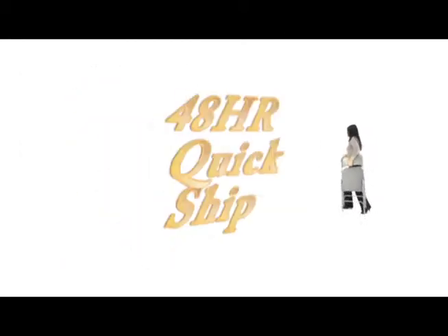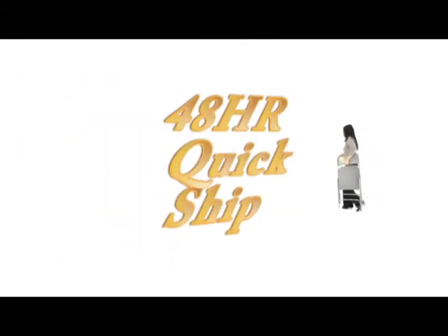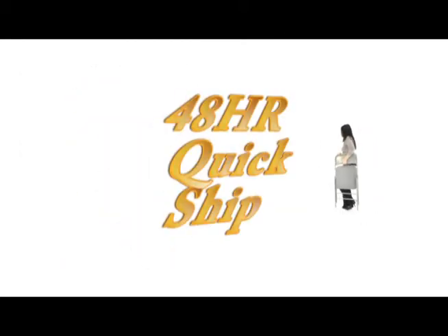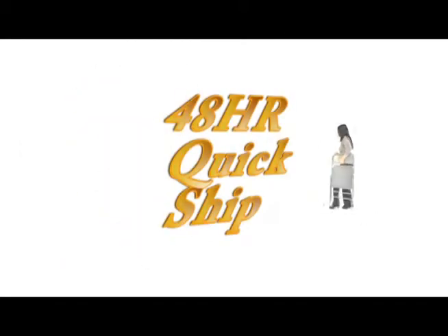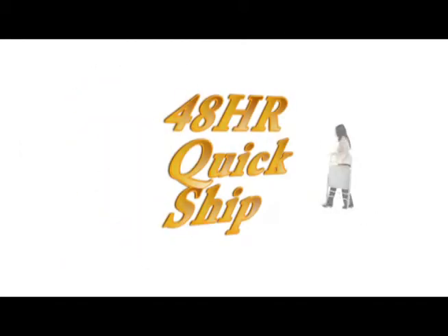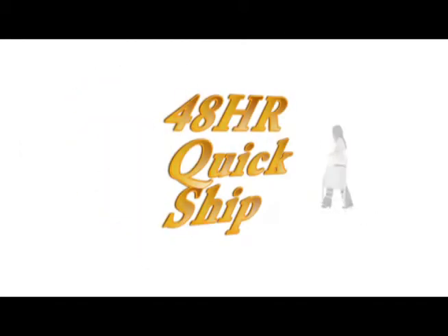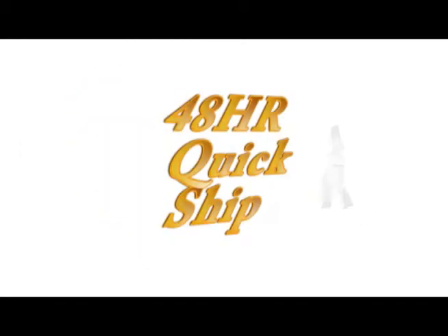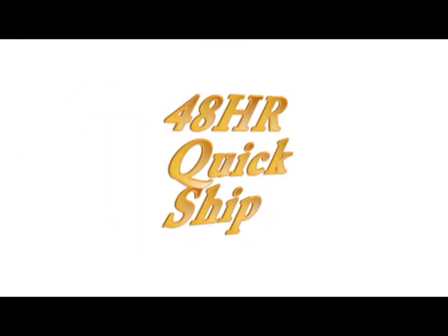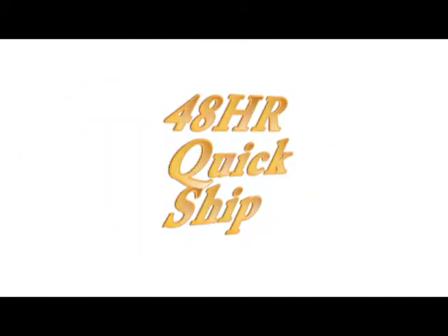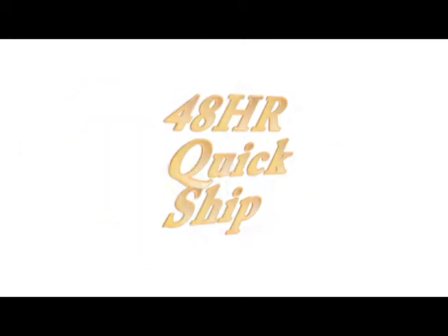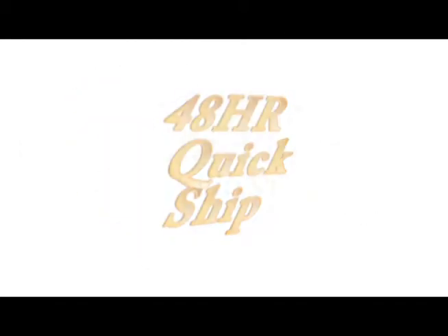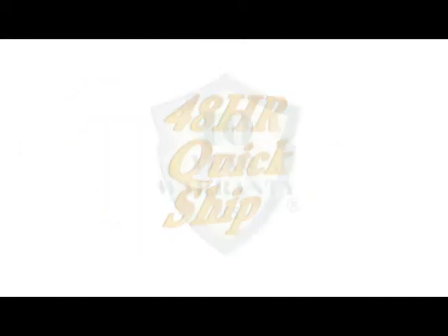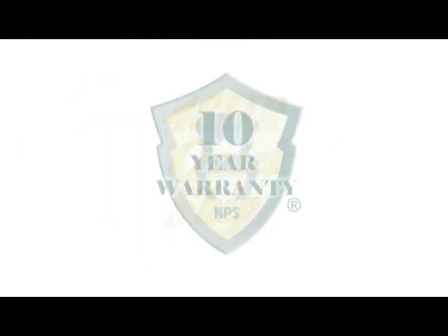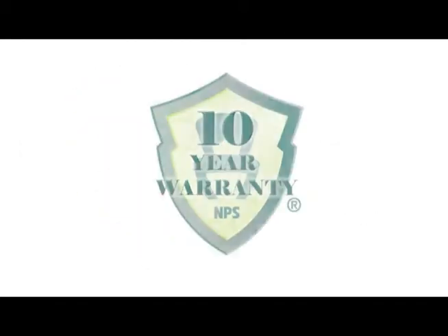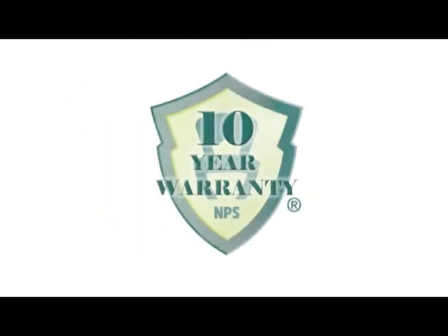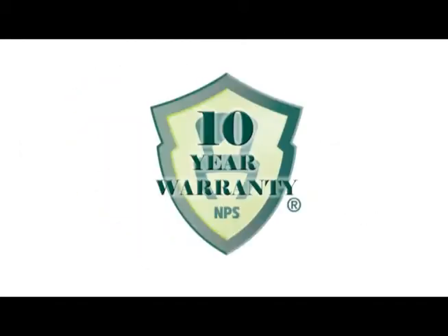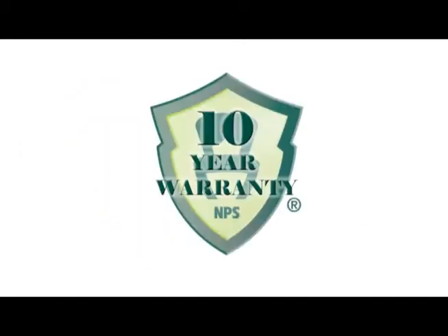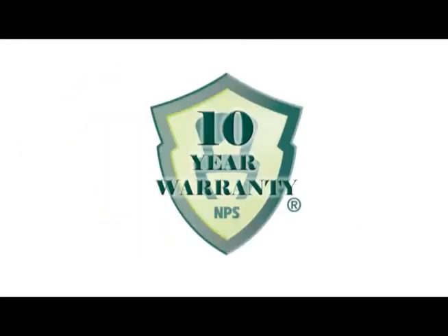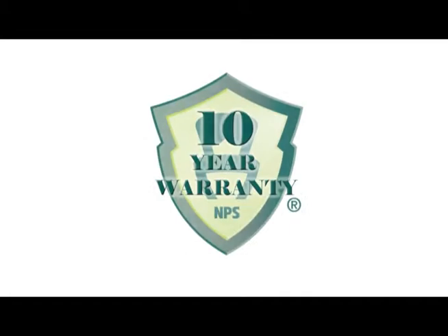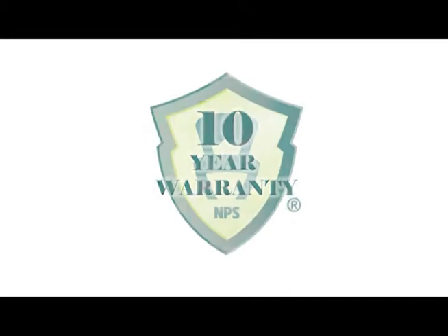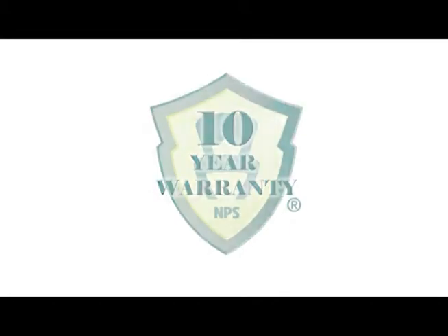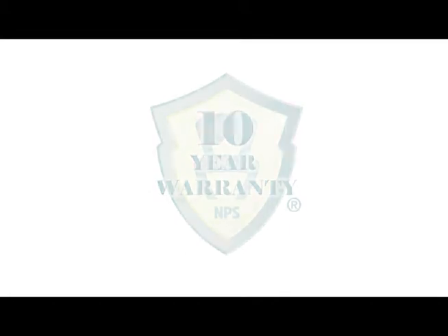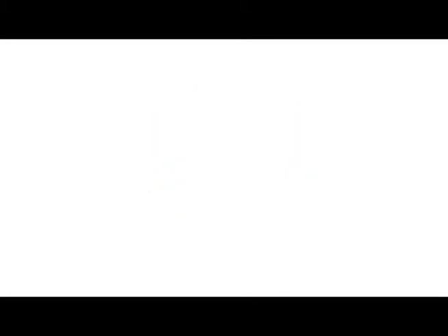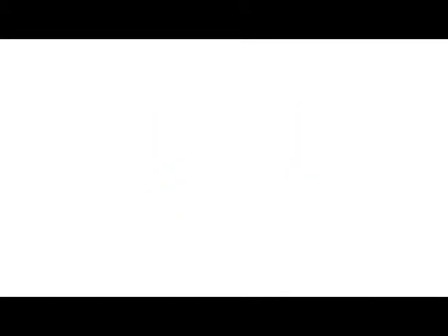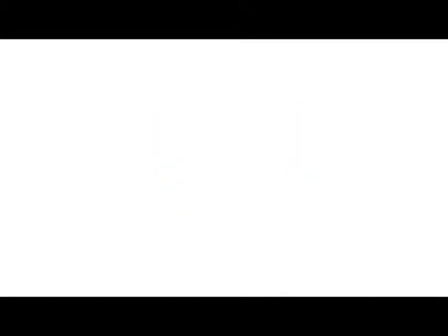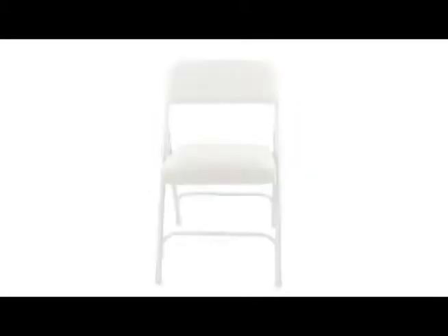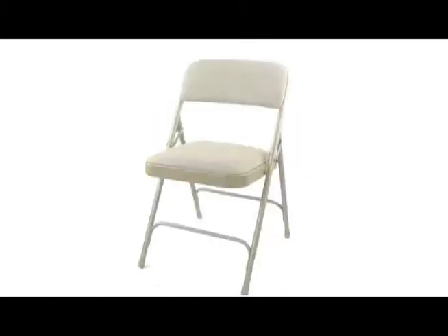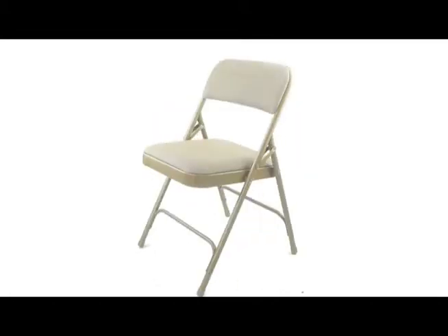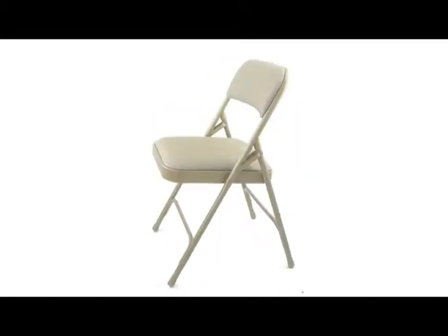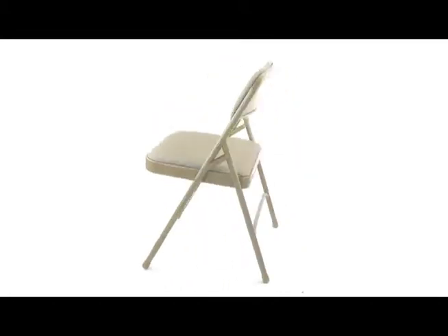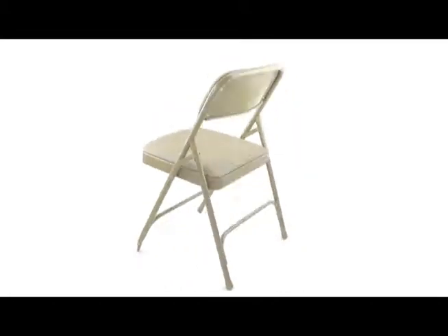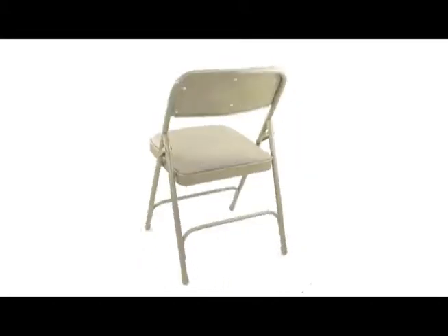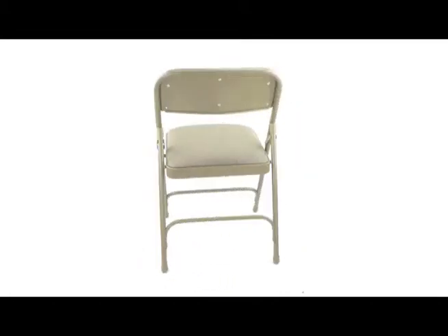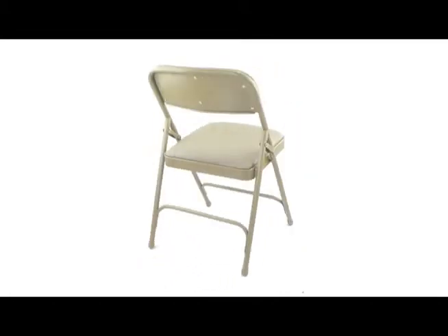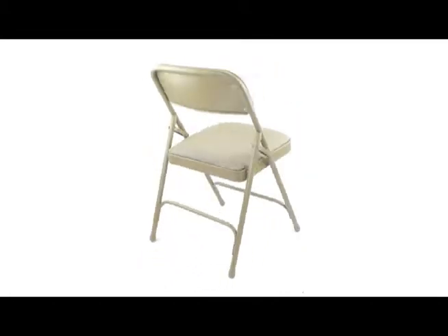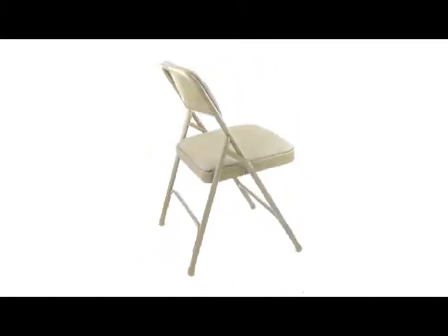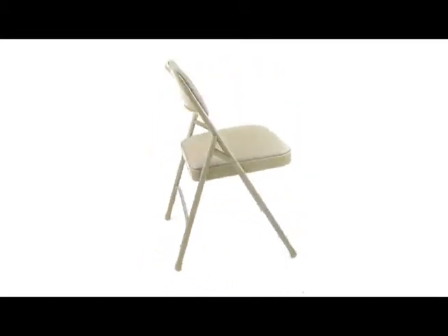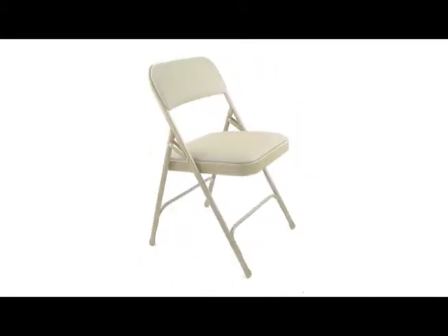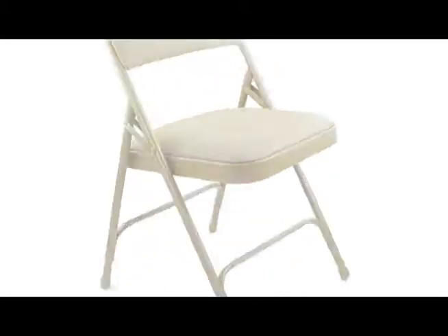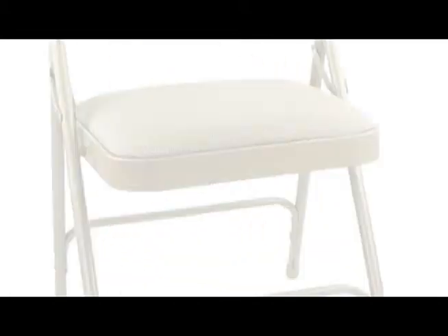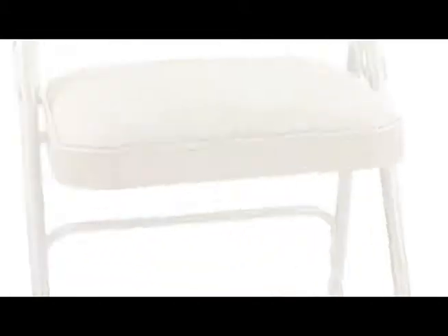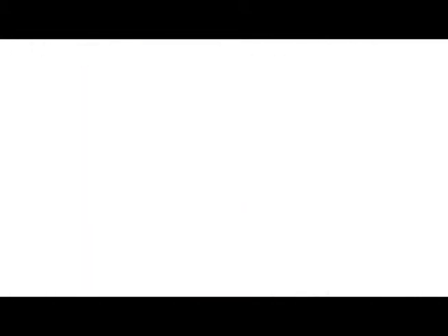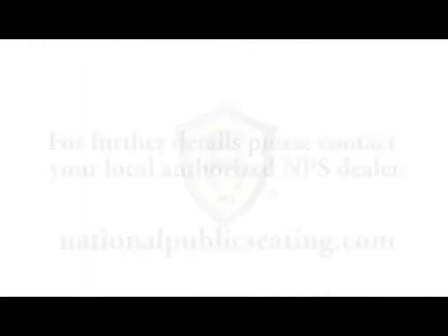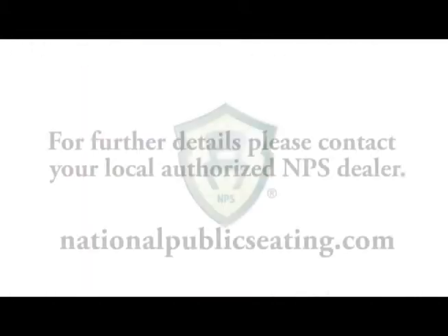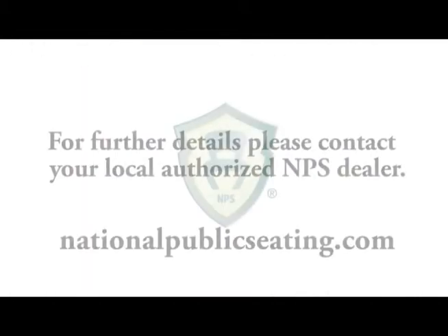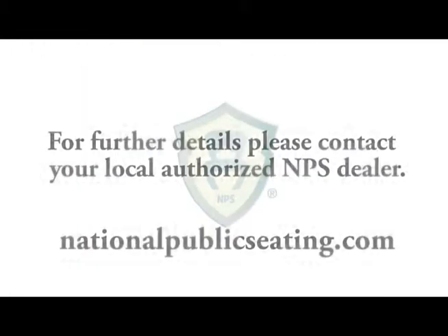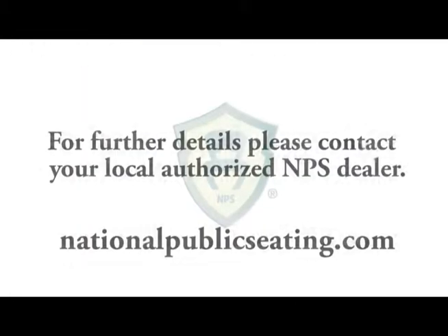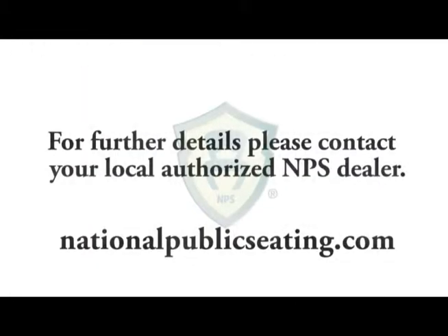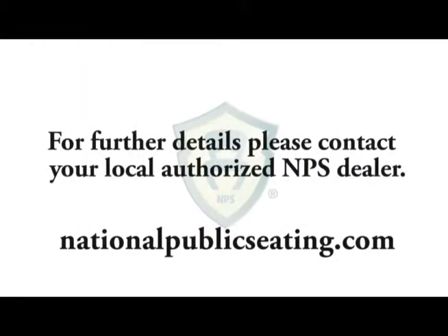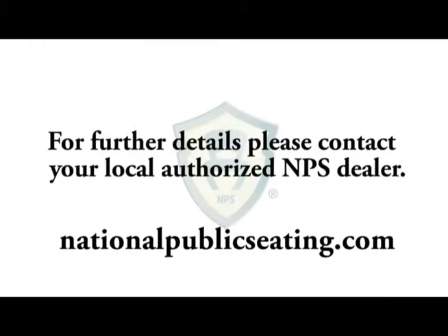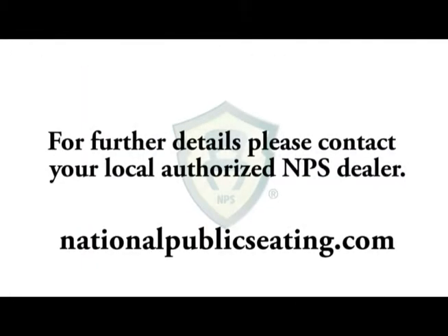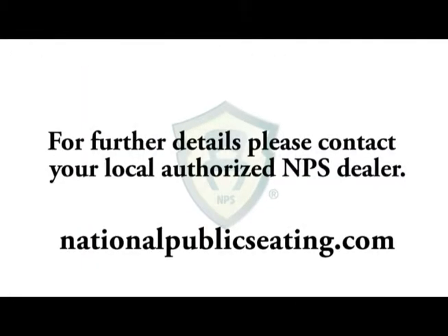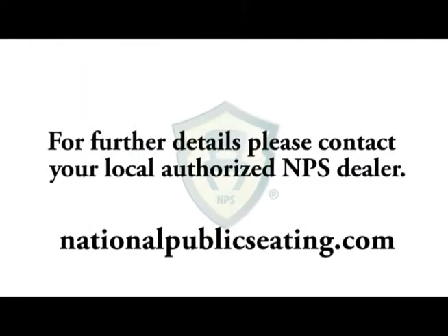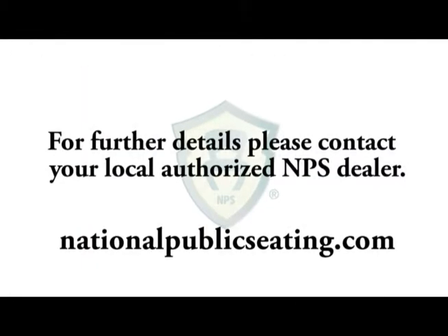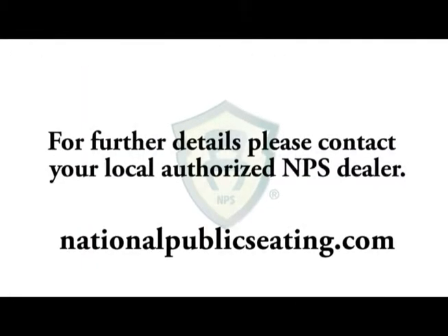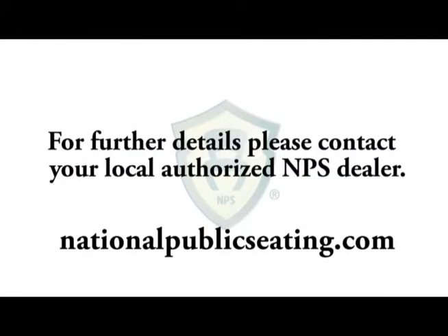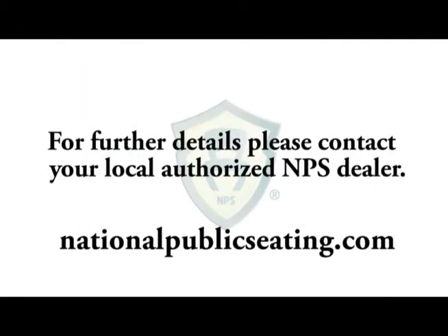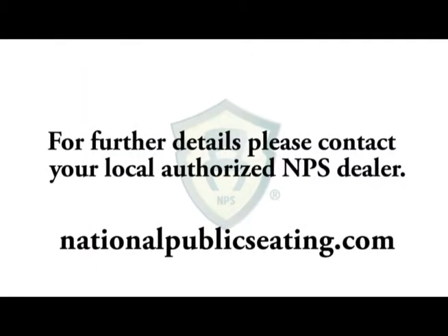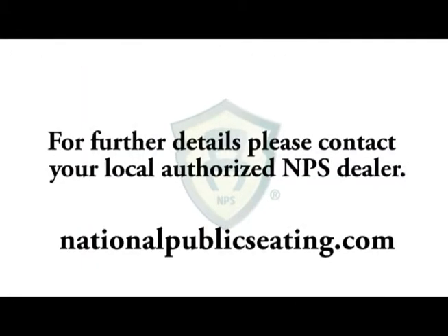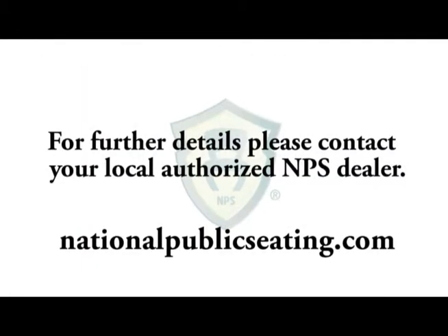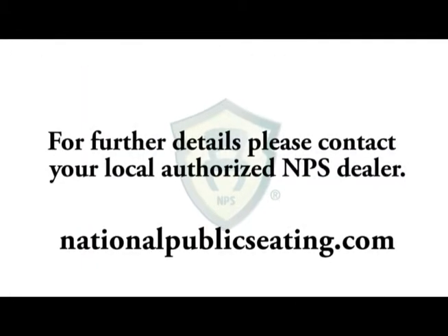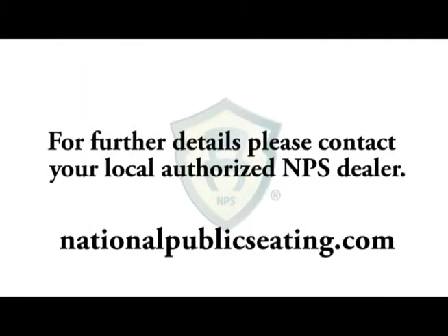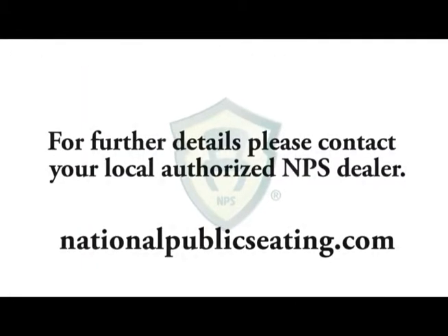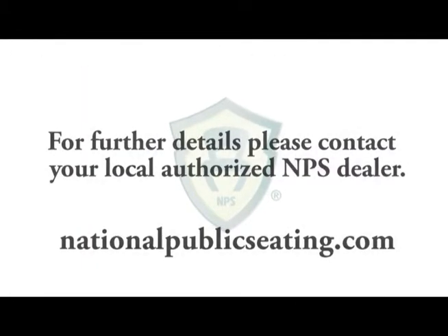With multiple storage solutions, 48 hour quick ship, and a full 10 year warranty, the Series 2200 is one of the best values on the market.